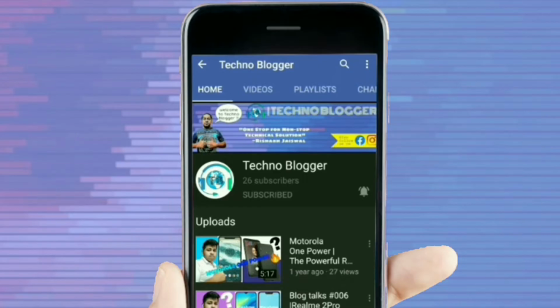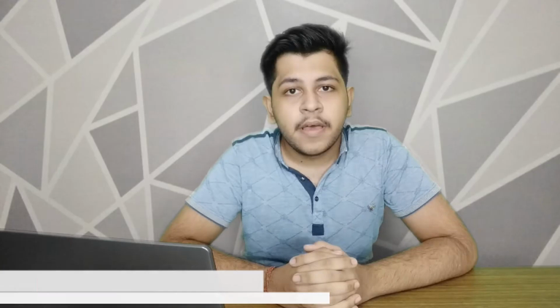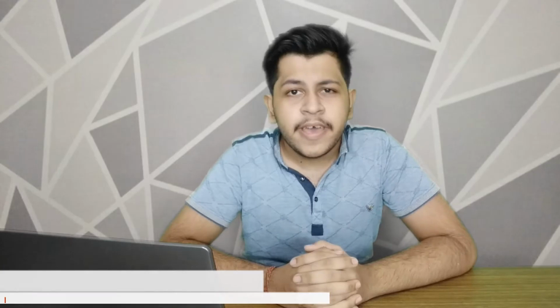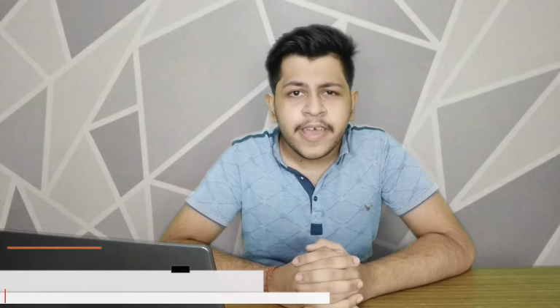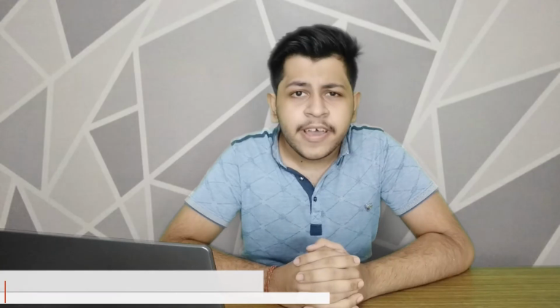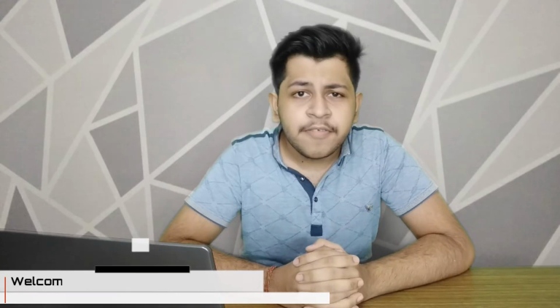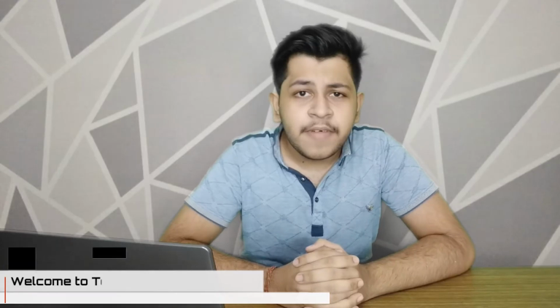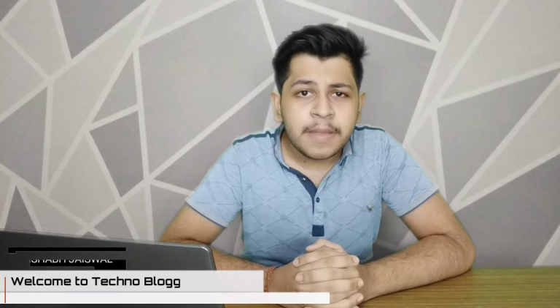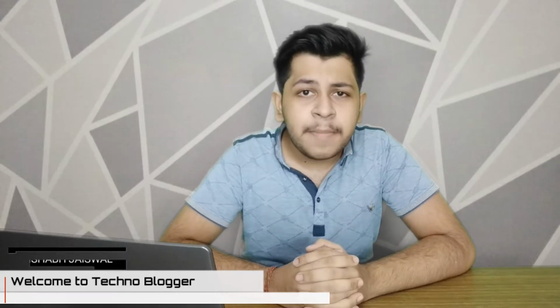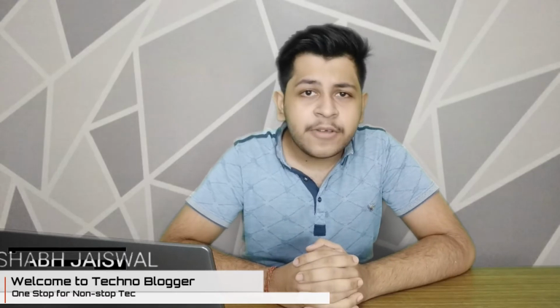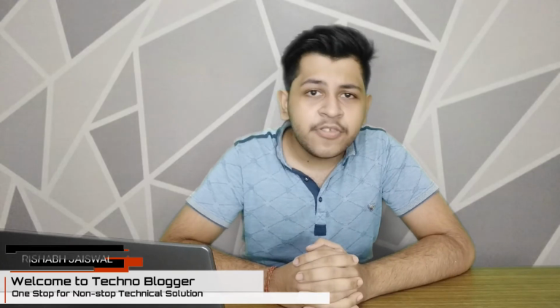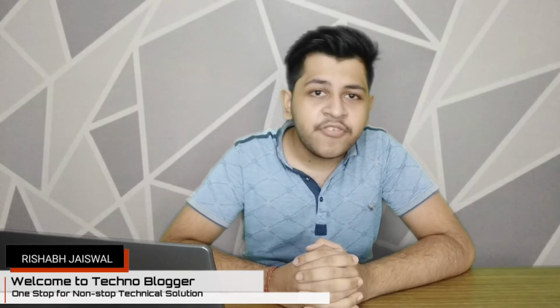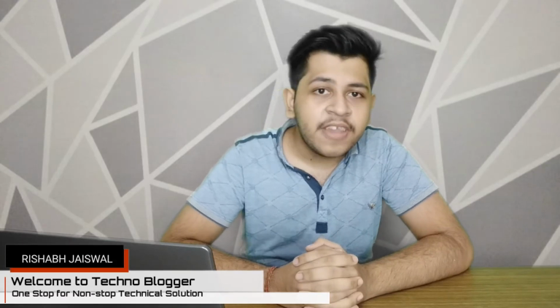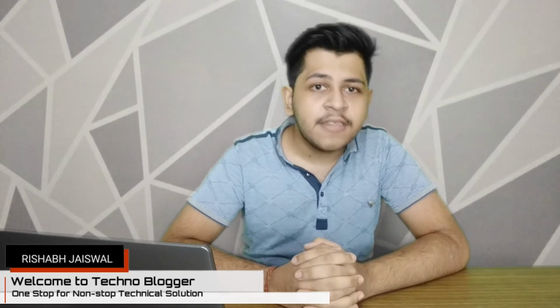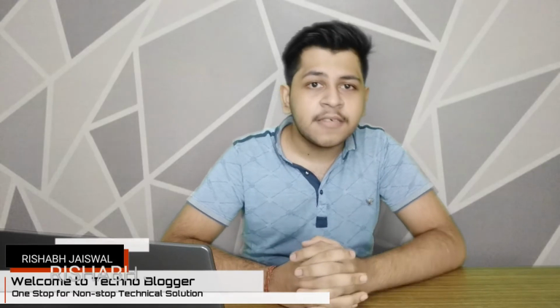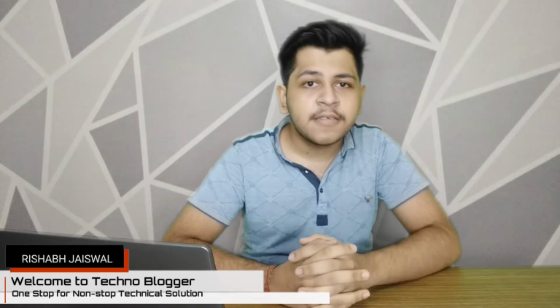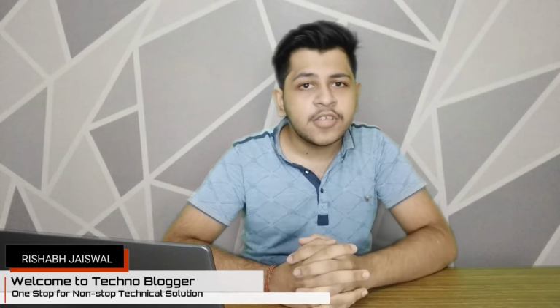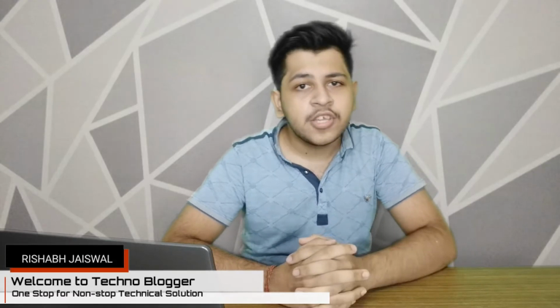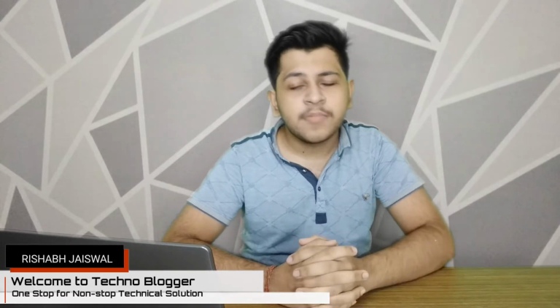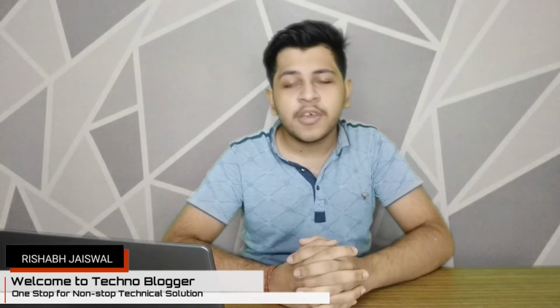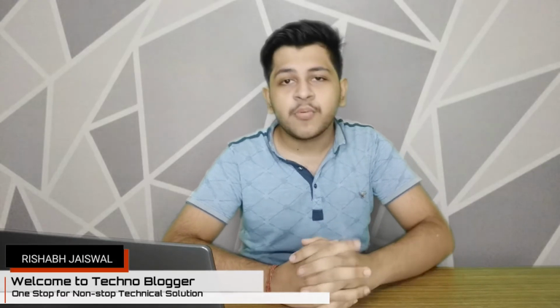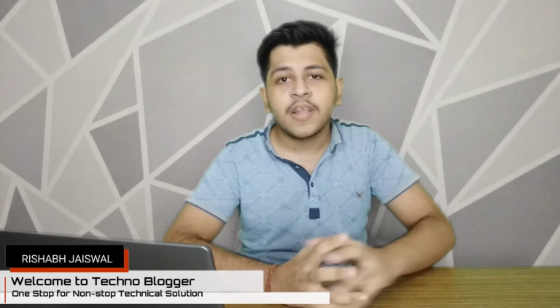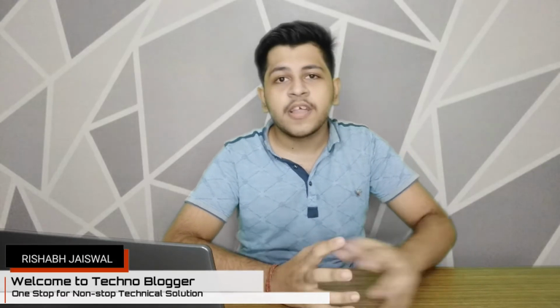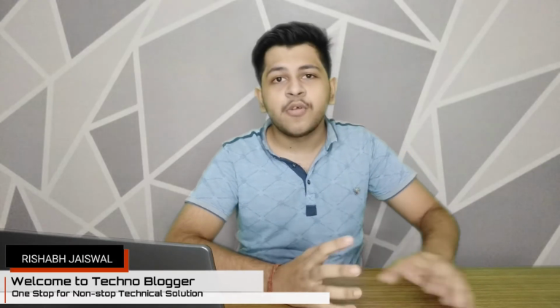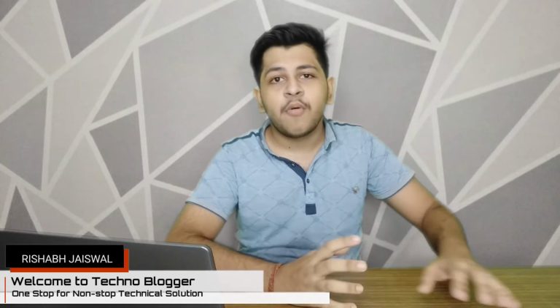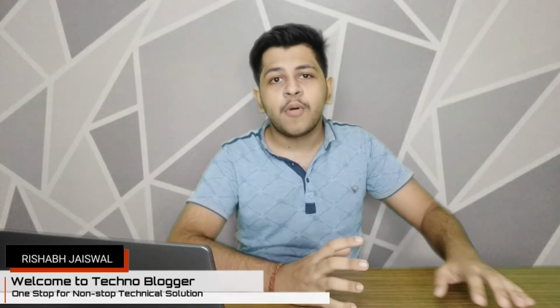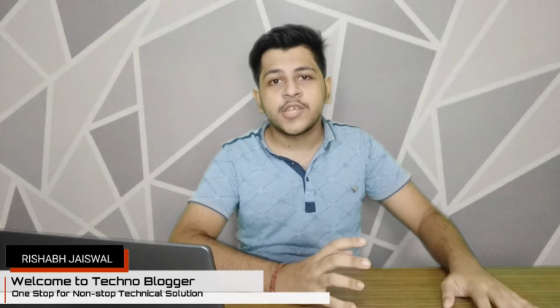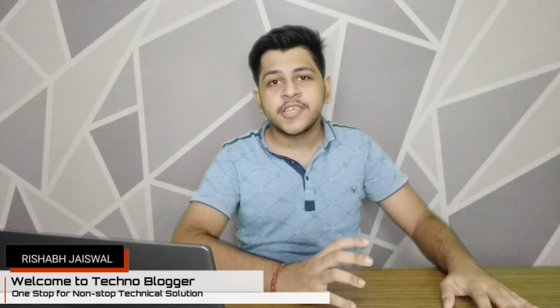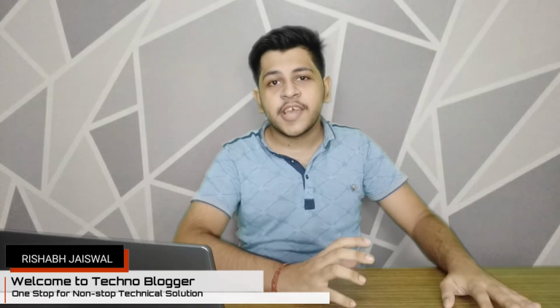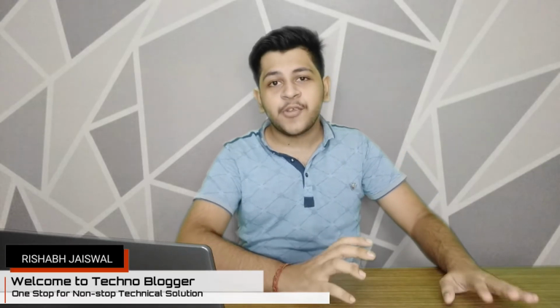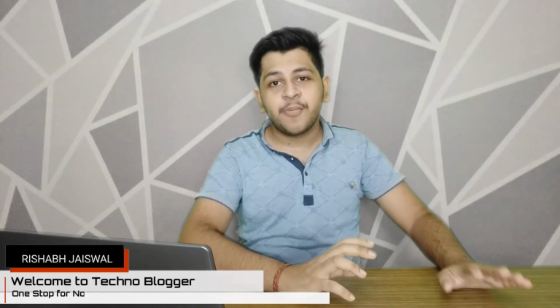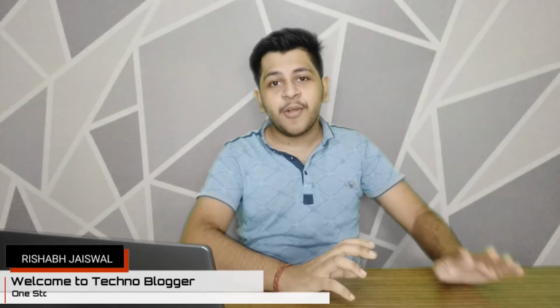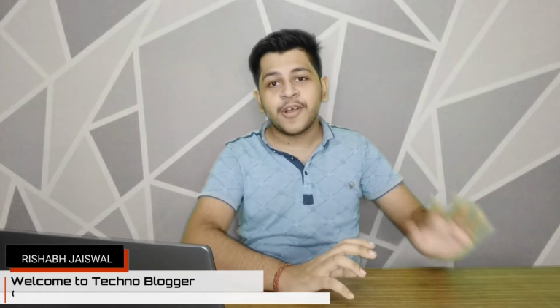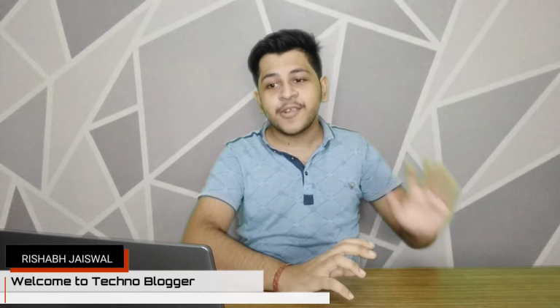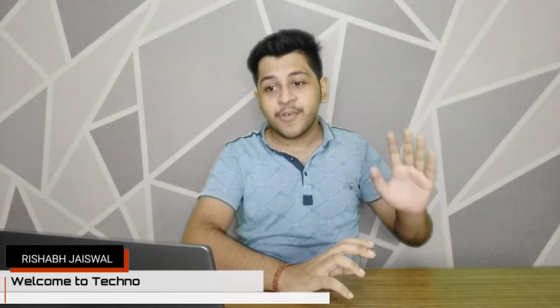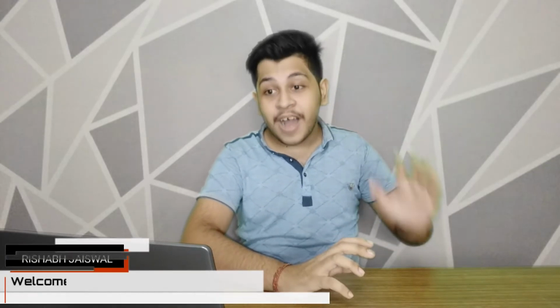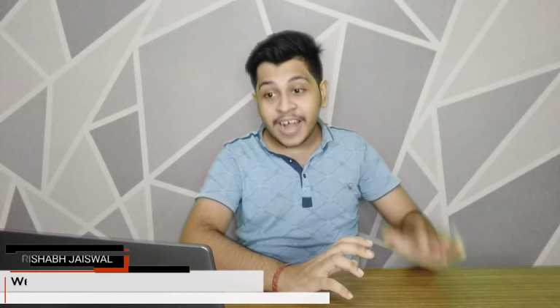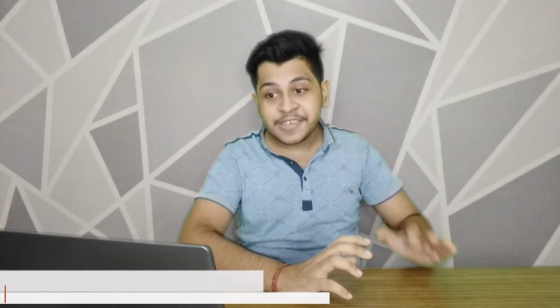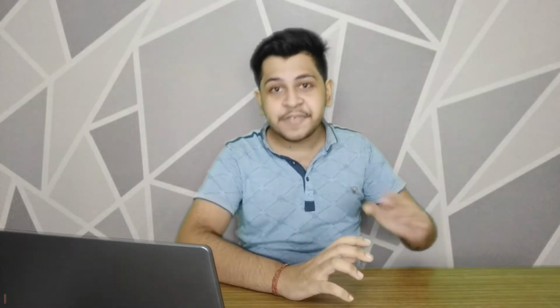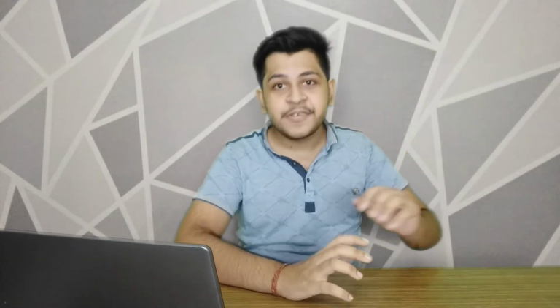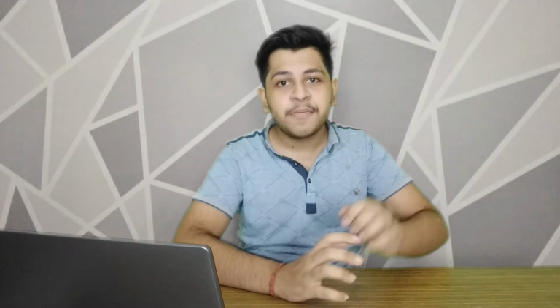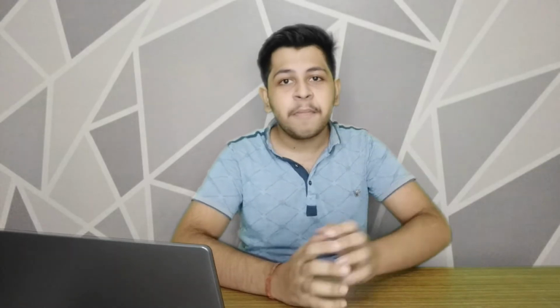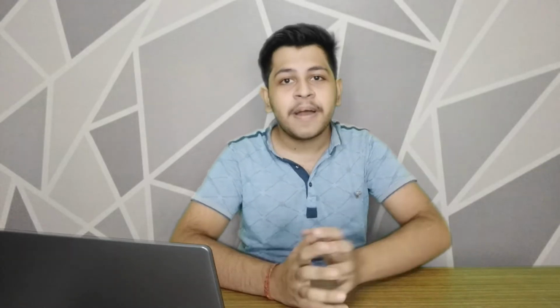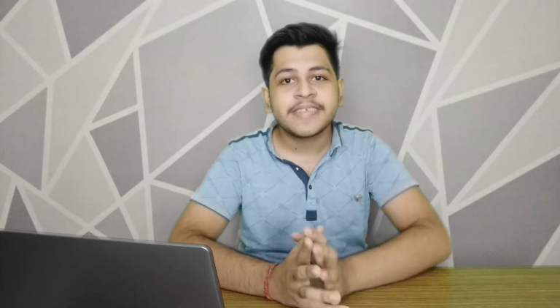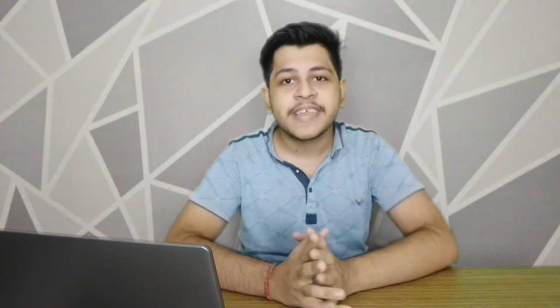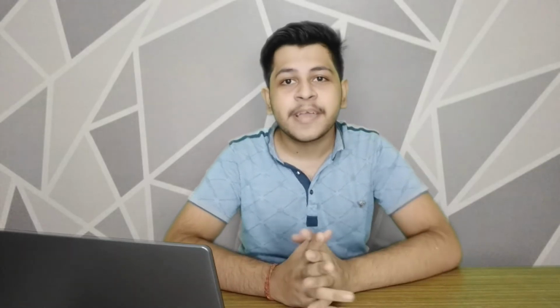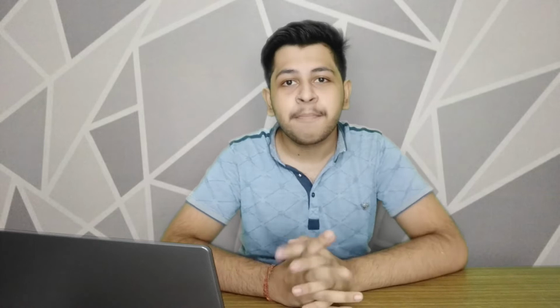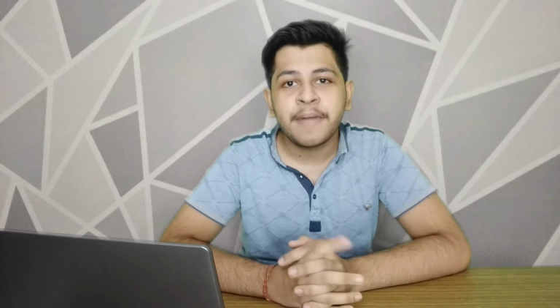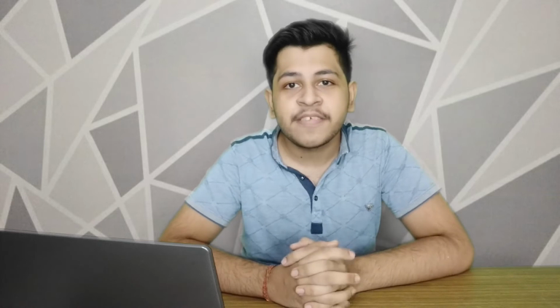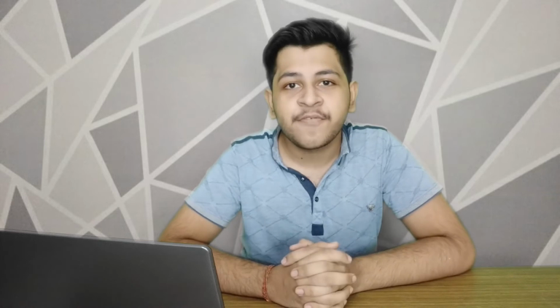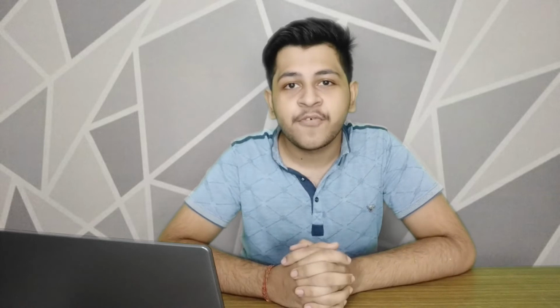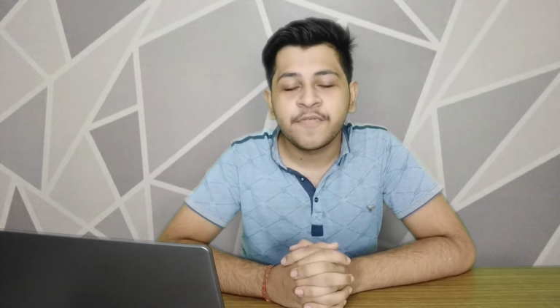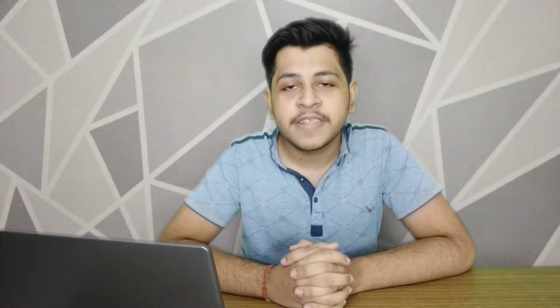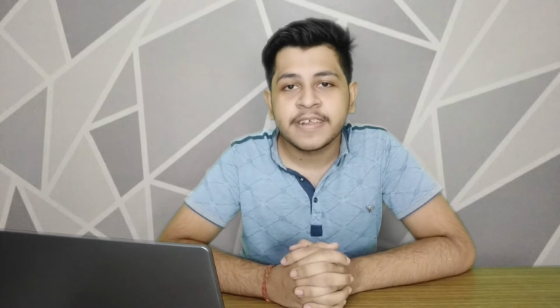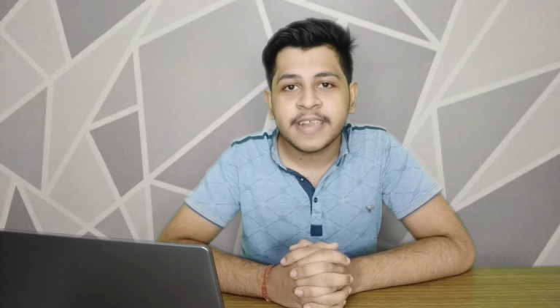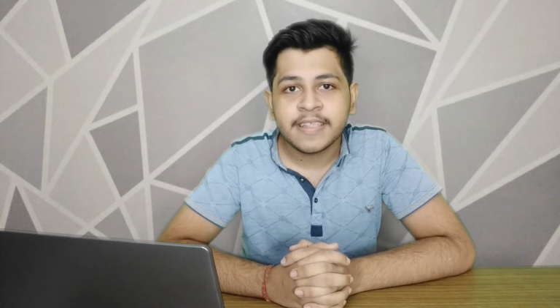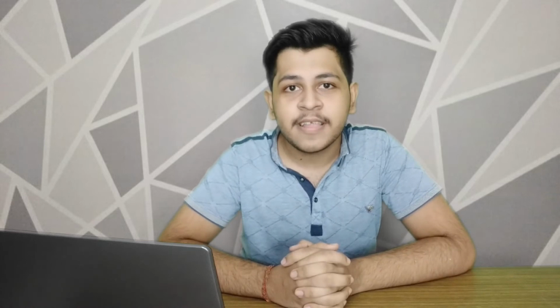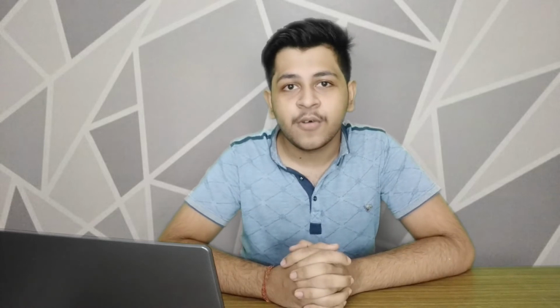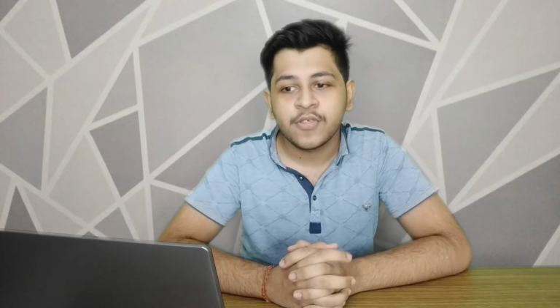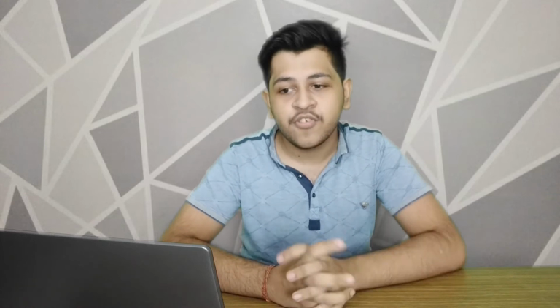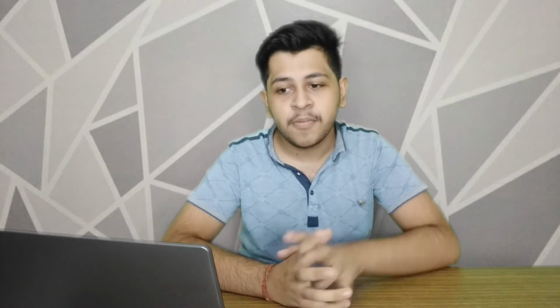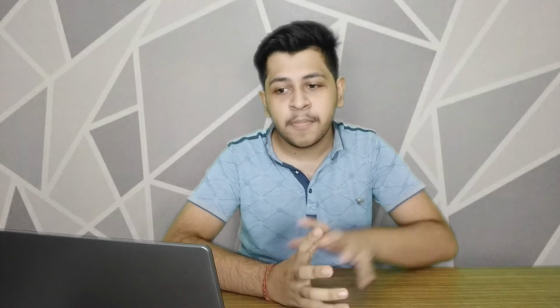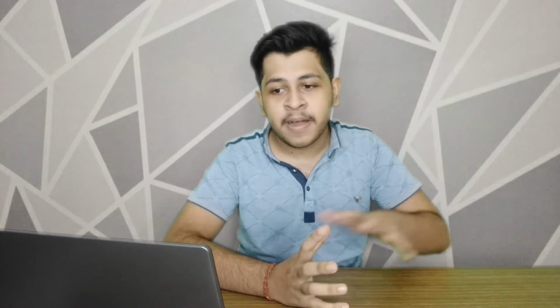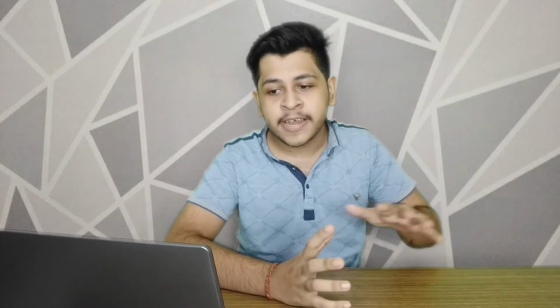Hey guys, welcome back to the channel. This is Rishabh Jaiswal and you are watching Technoblogger. In today's video, we will talk about the best phones within 10,000 rupees in the market.